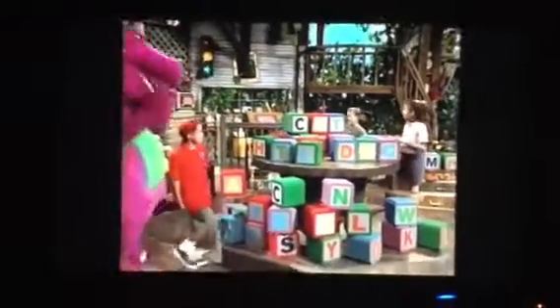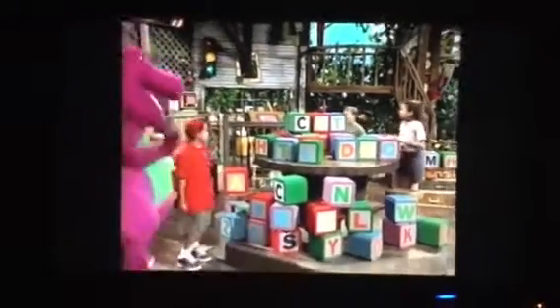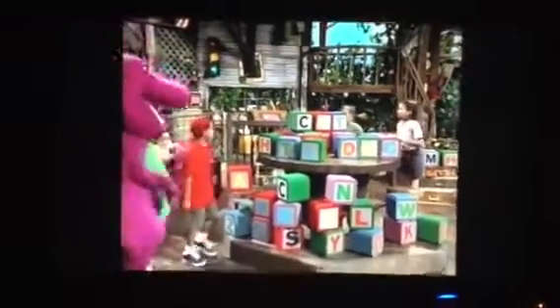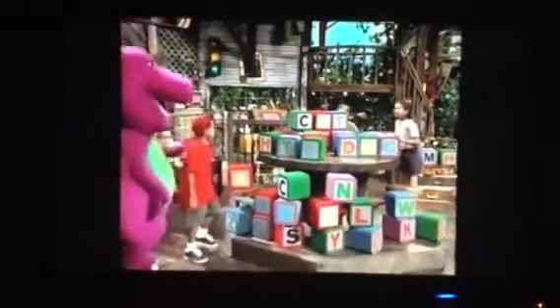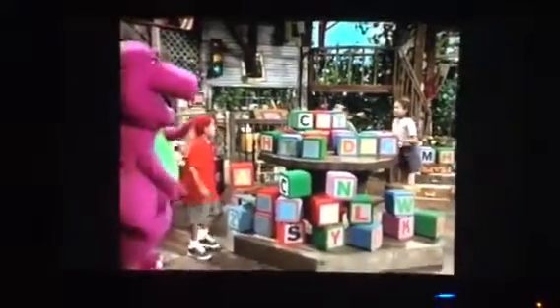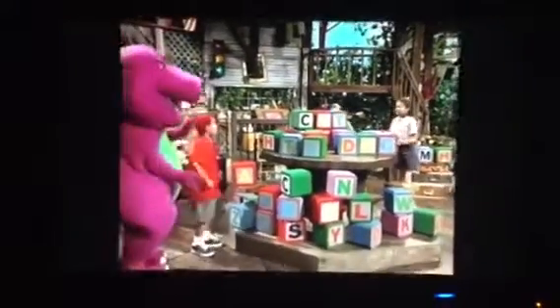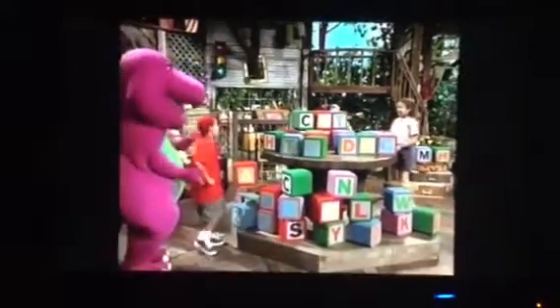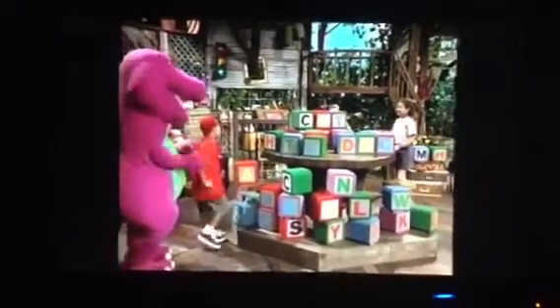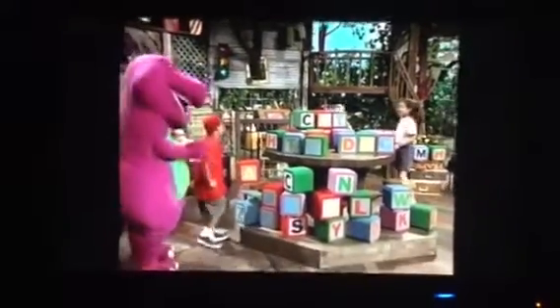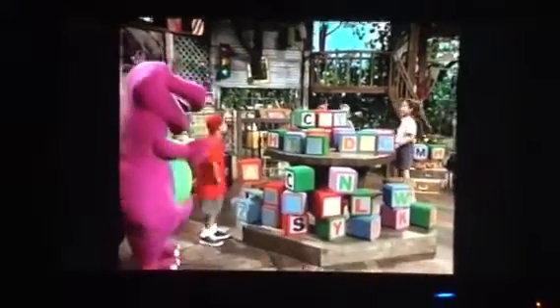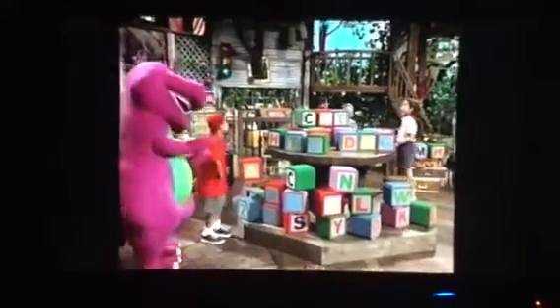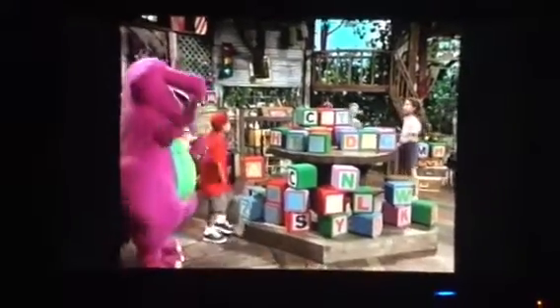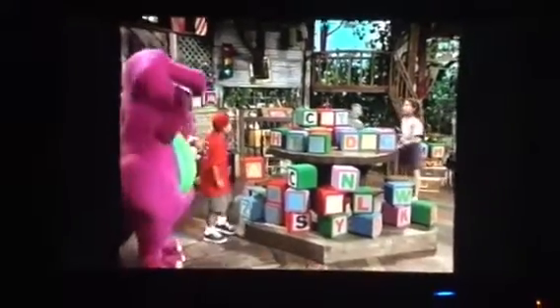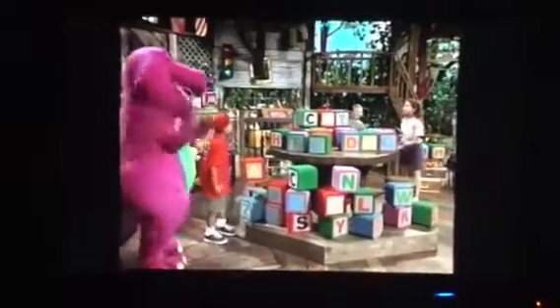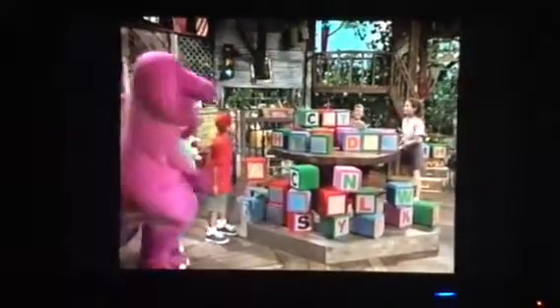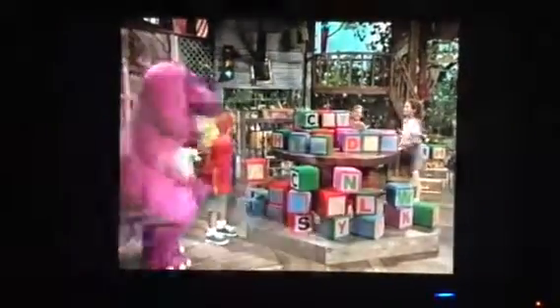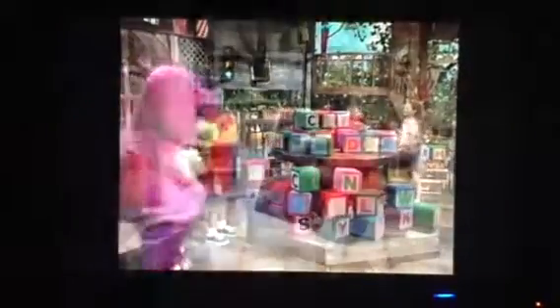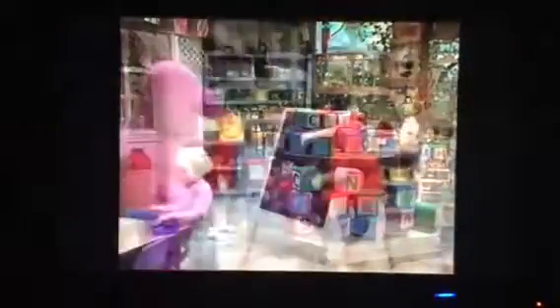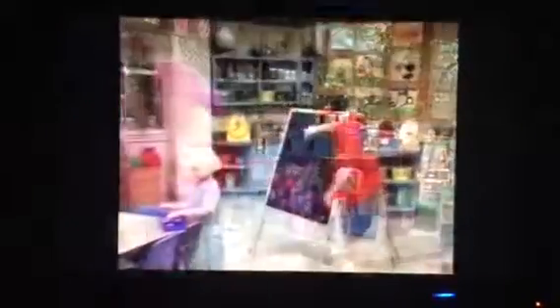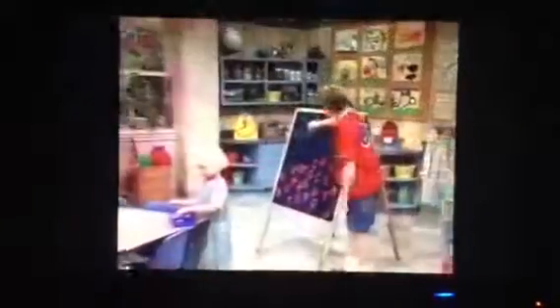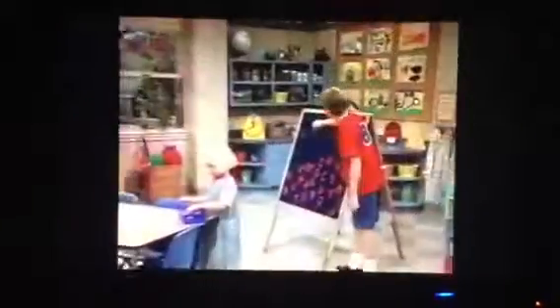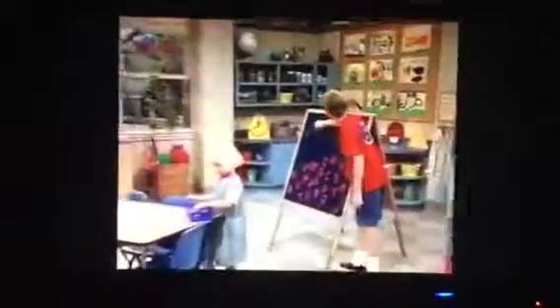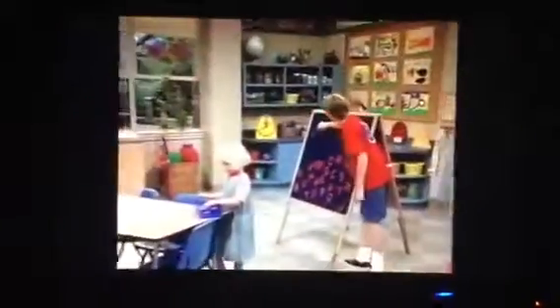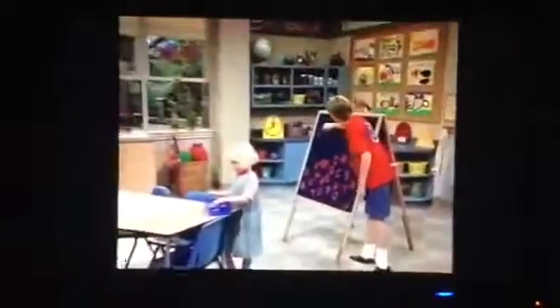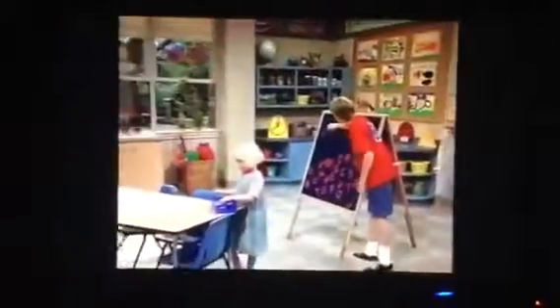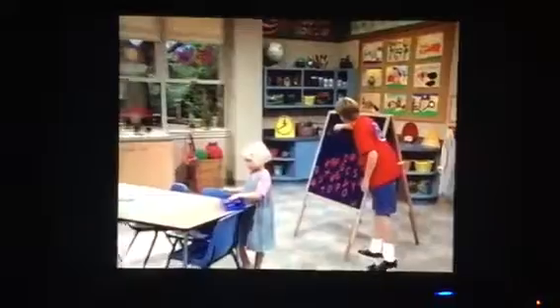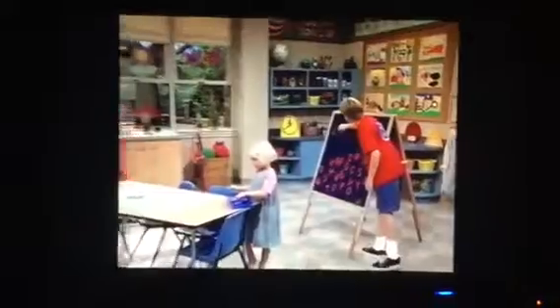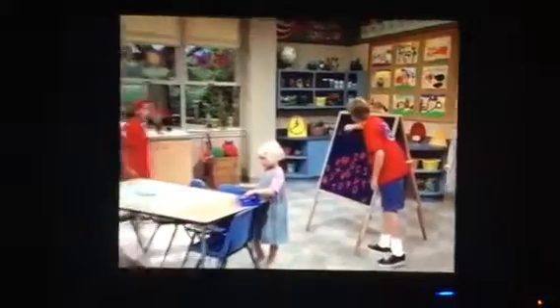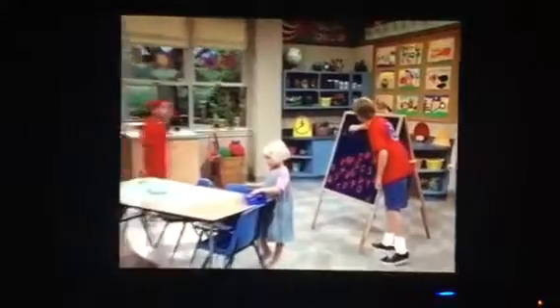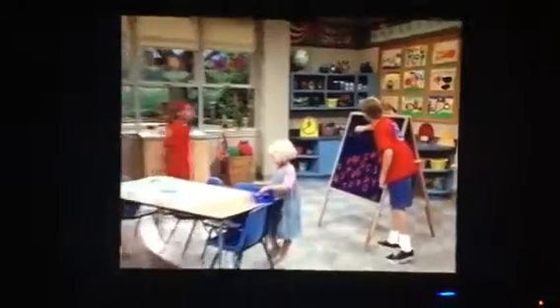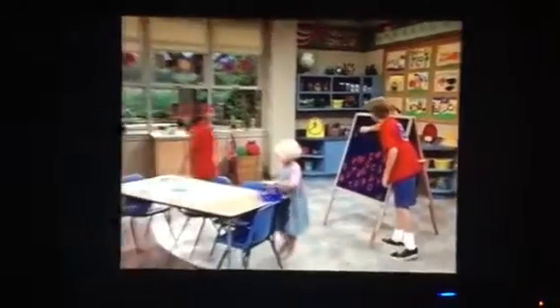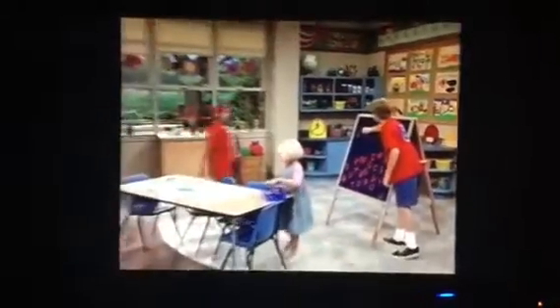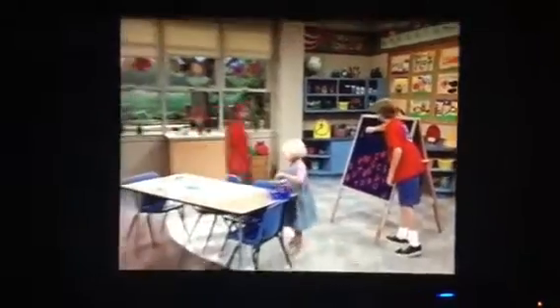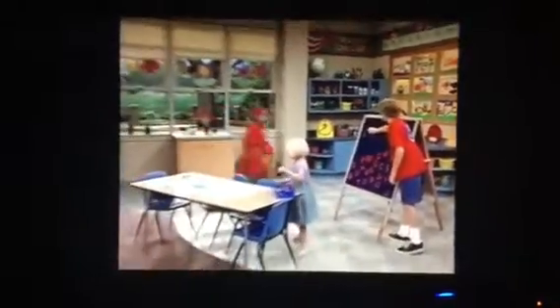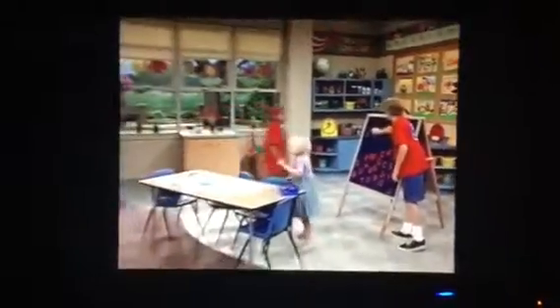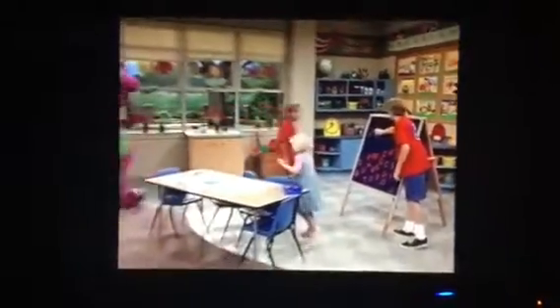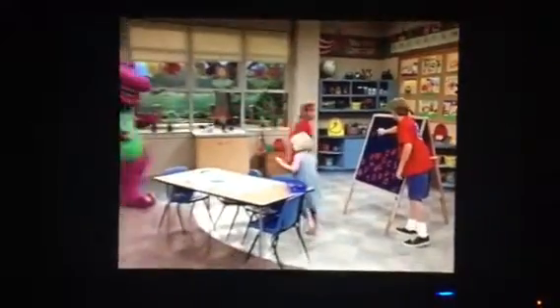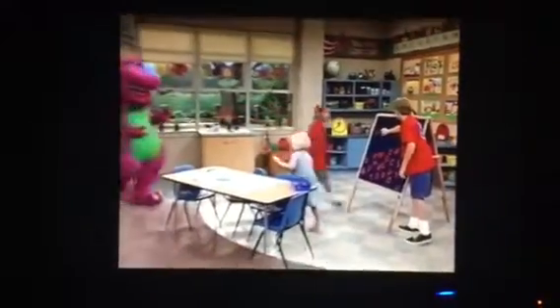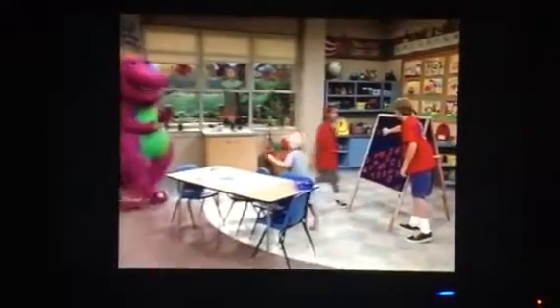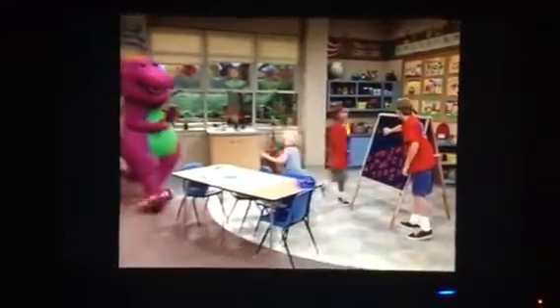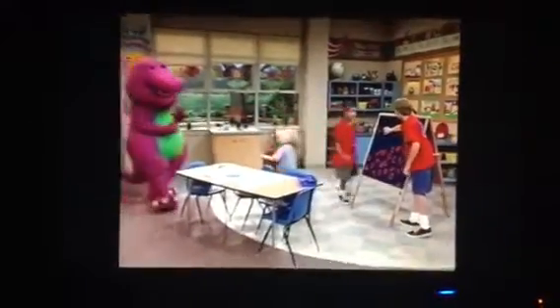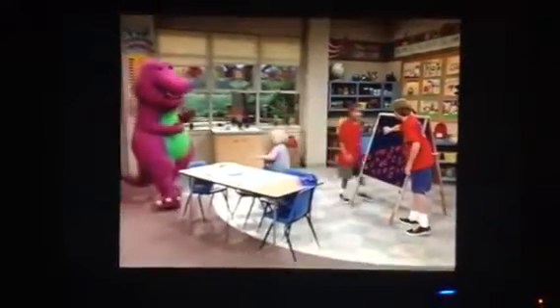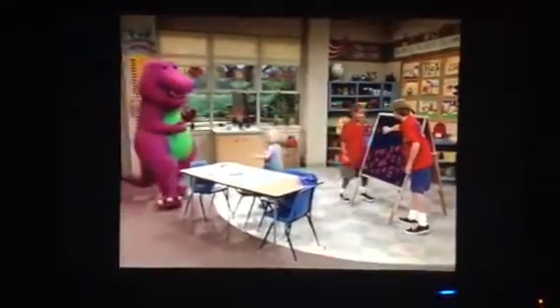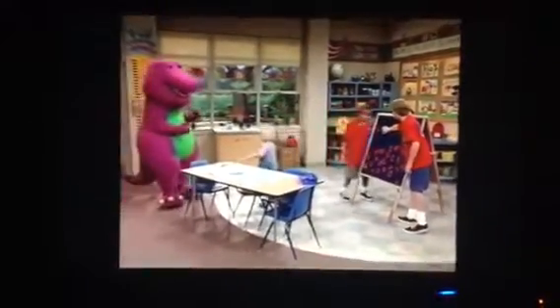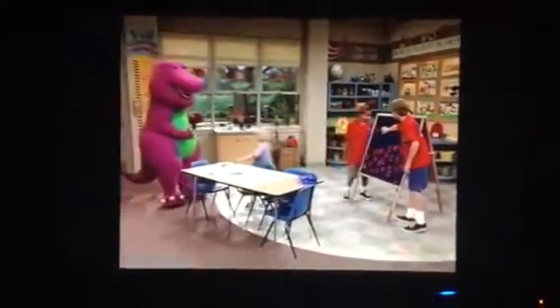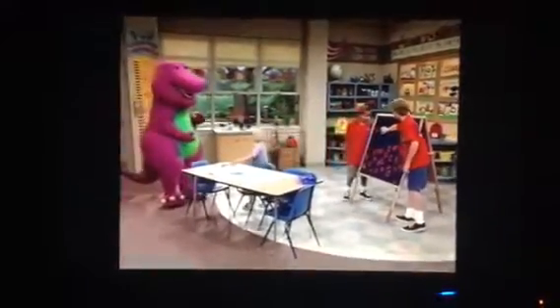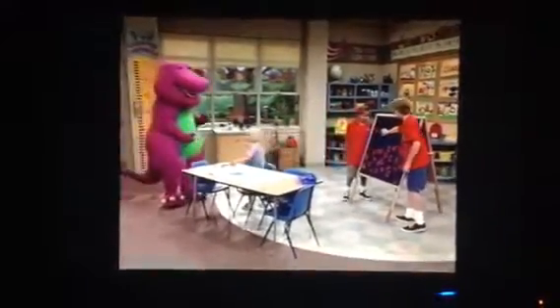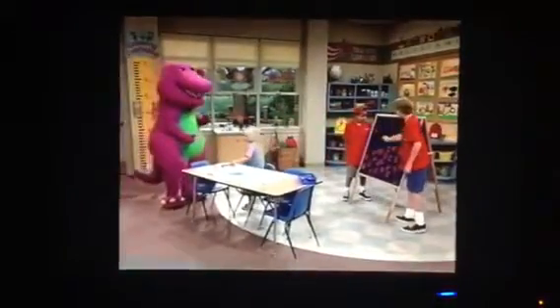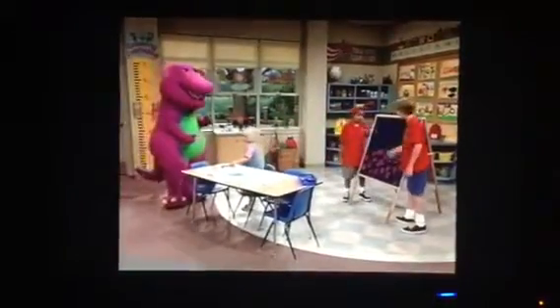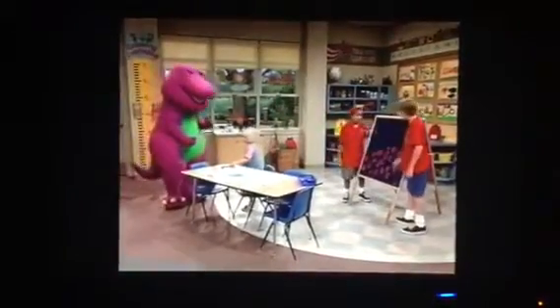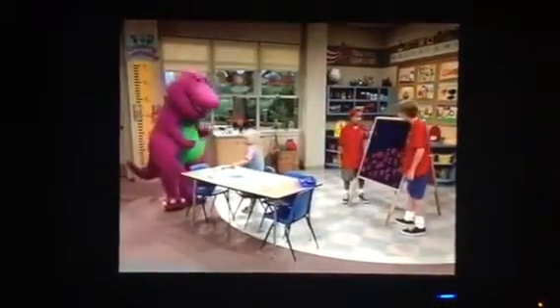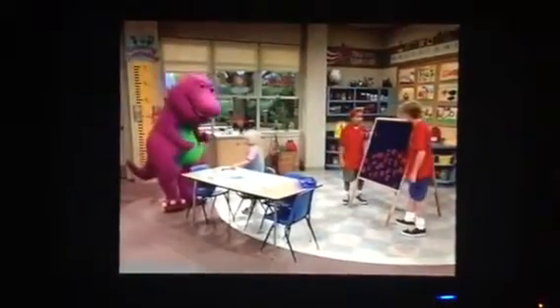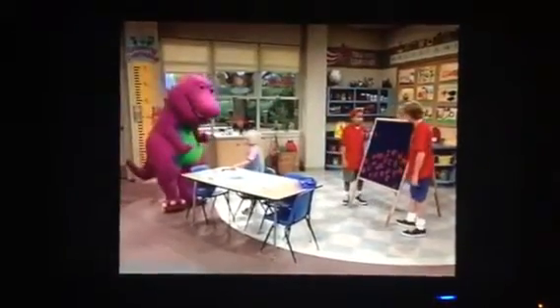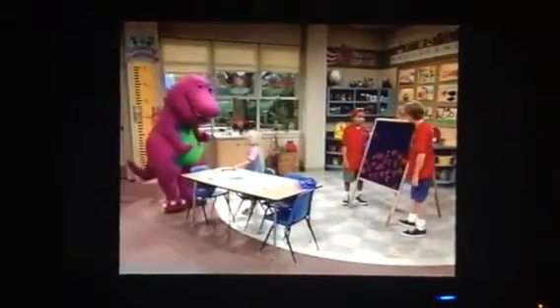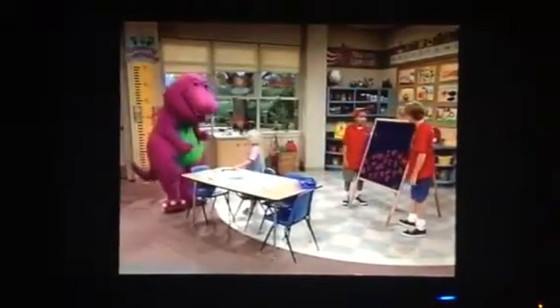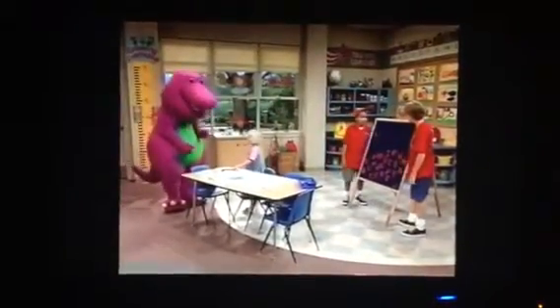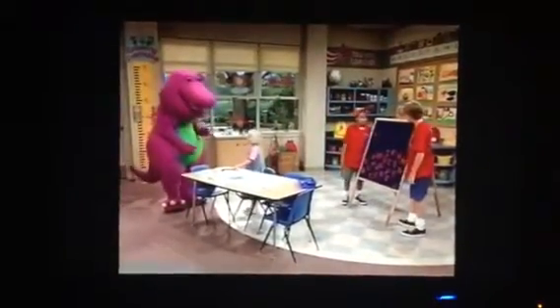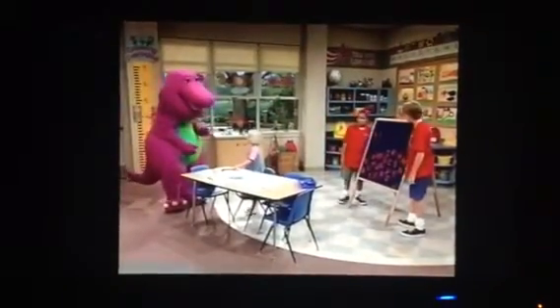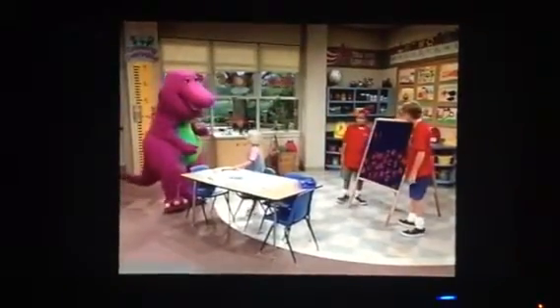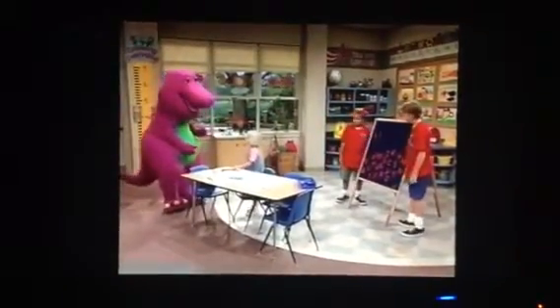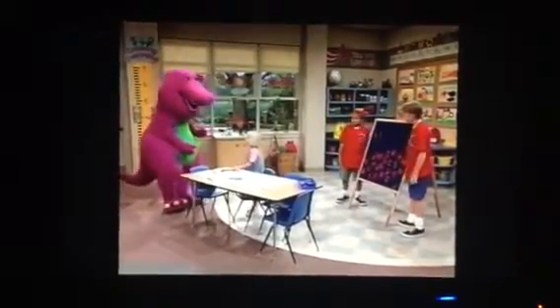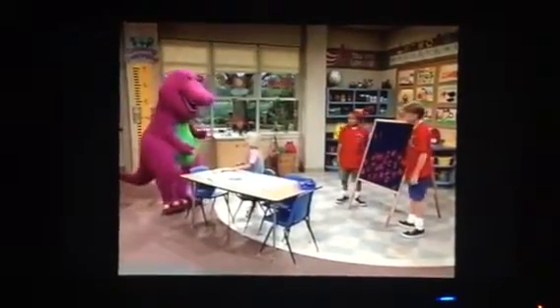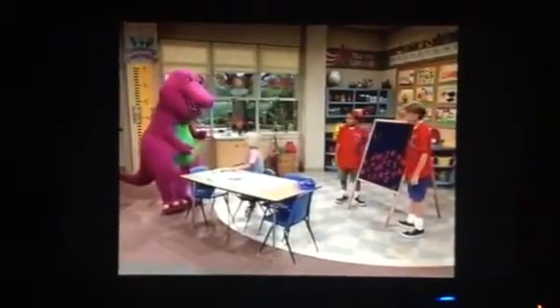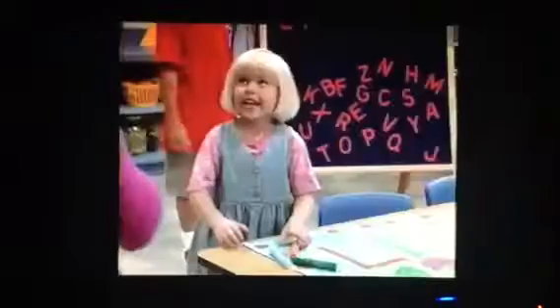Woo-hoo! This is the alphabet. How's it going? Pretty good so far. Look, Barney, you're the first.